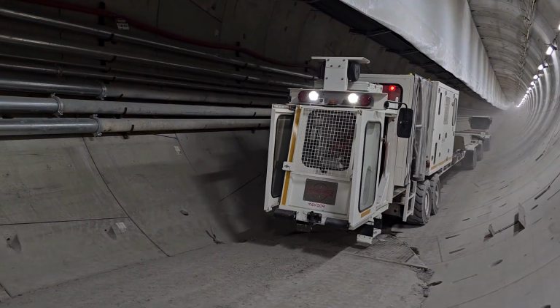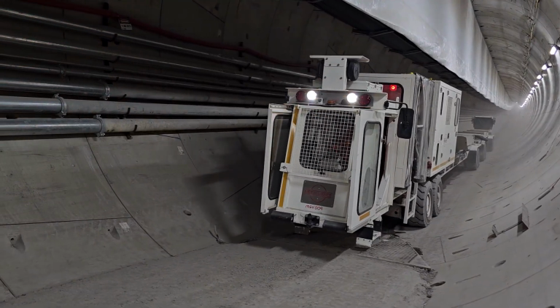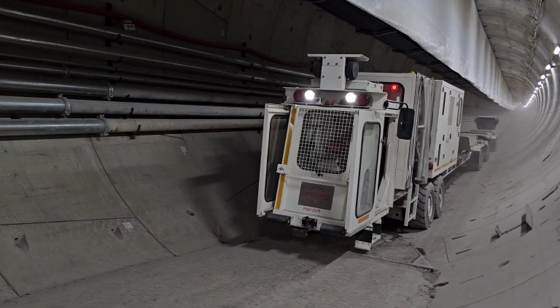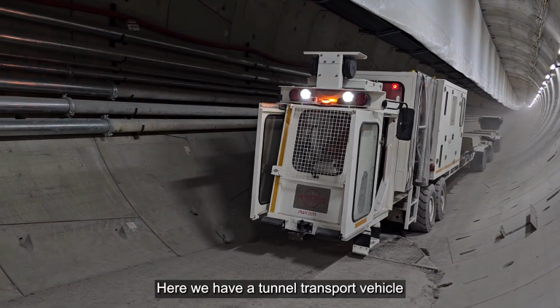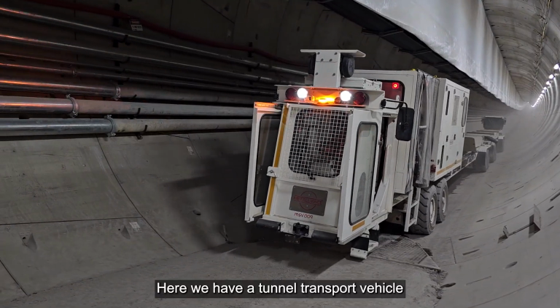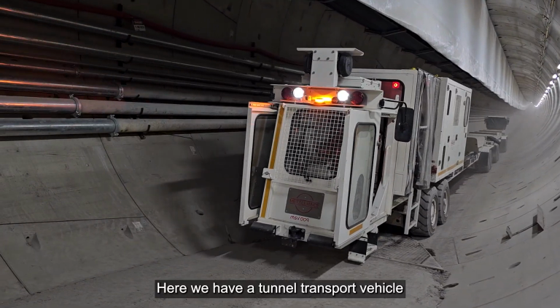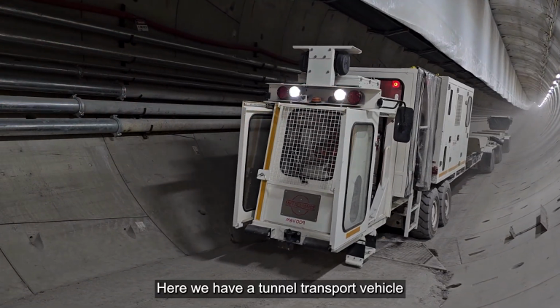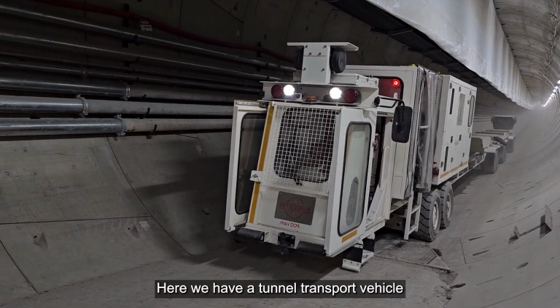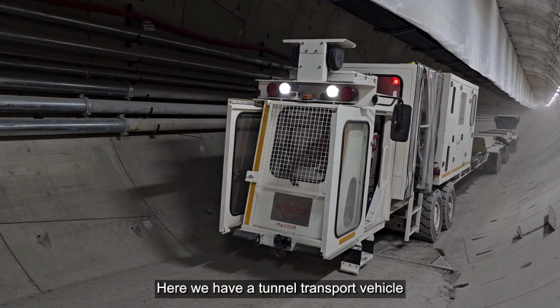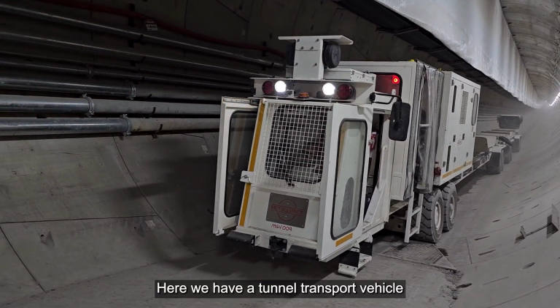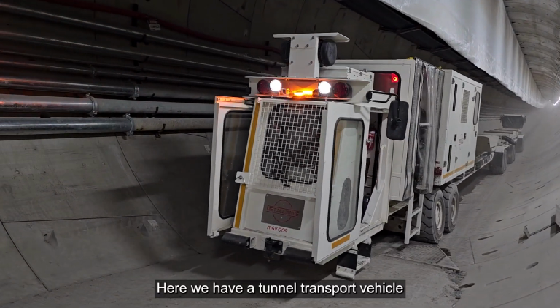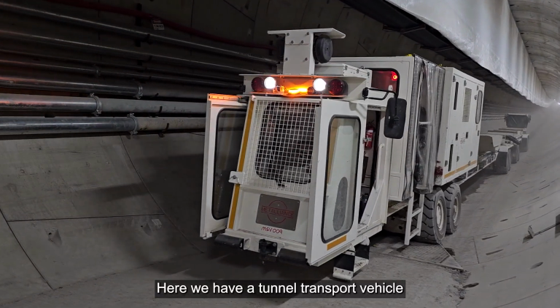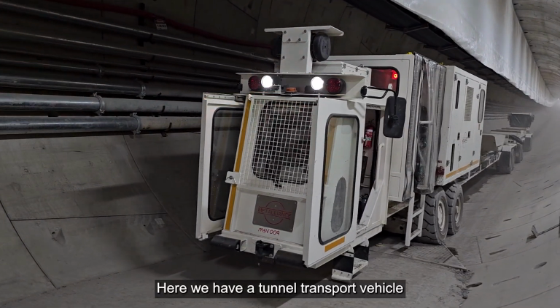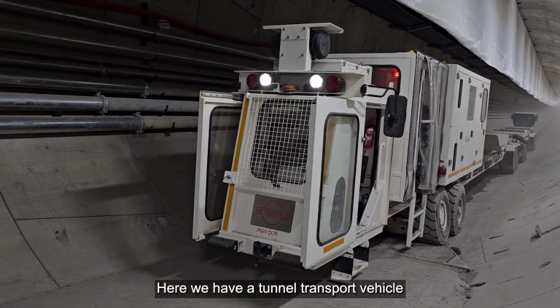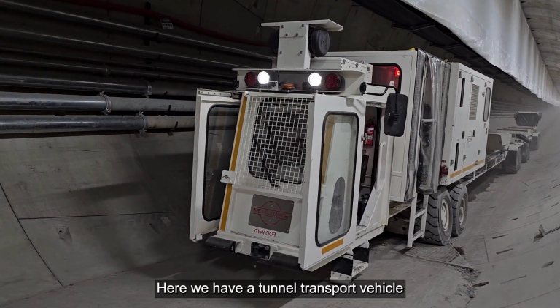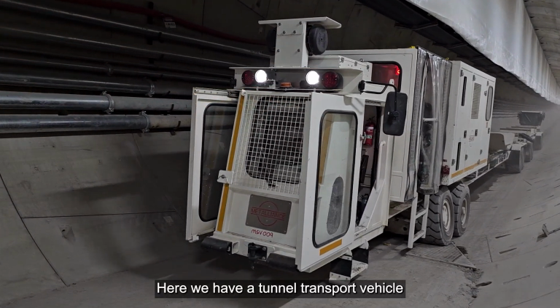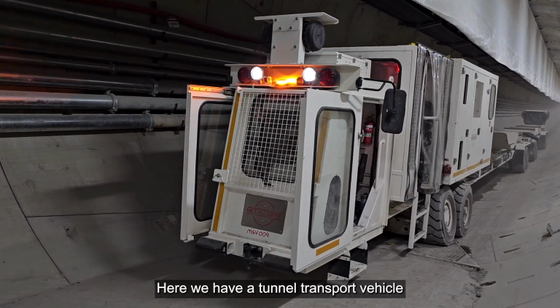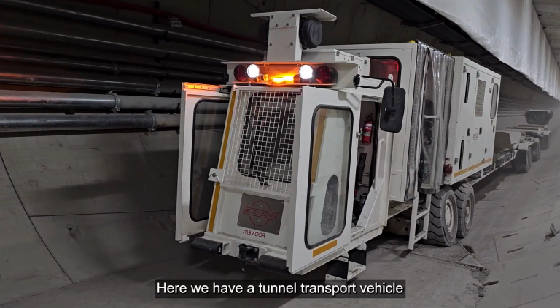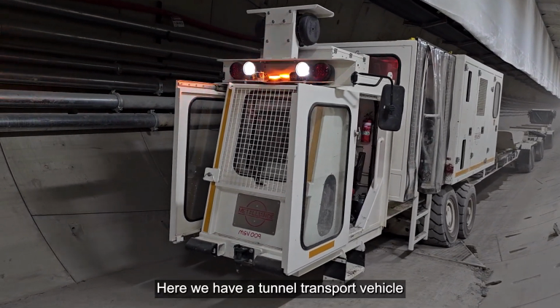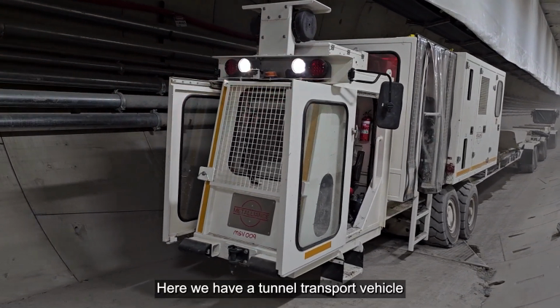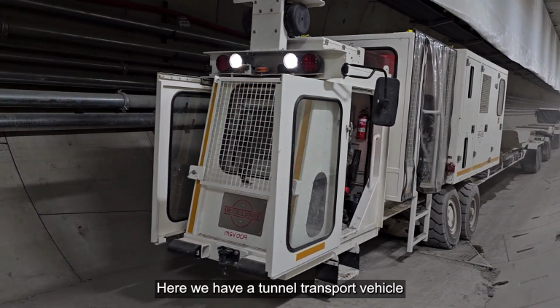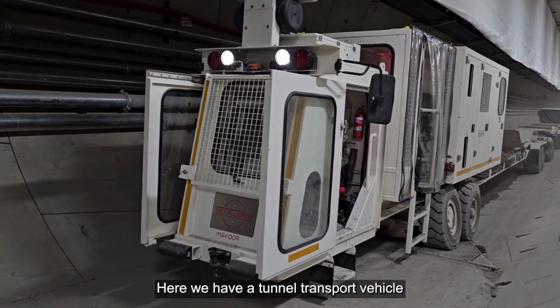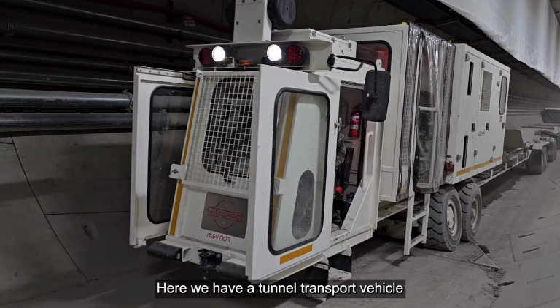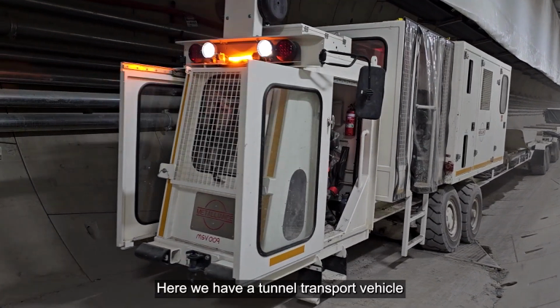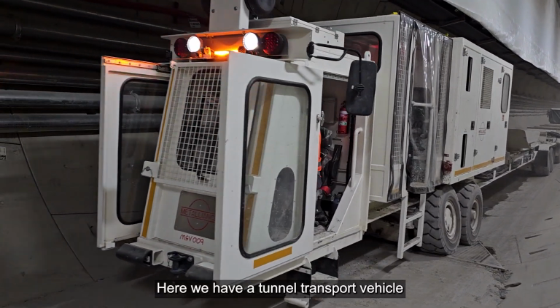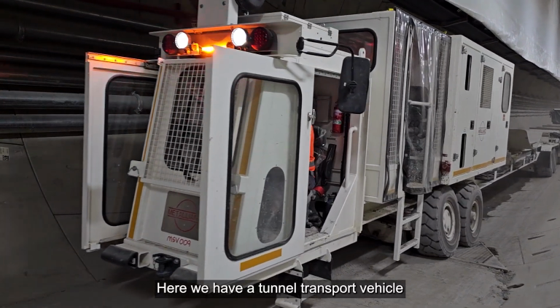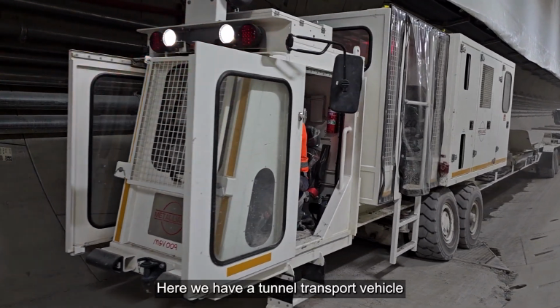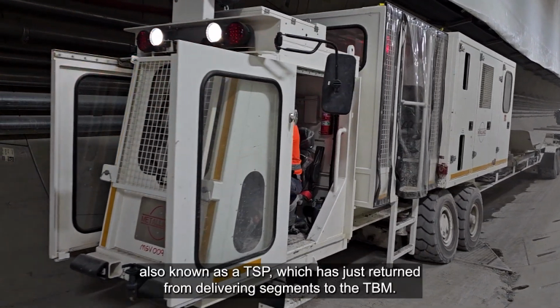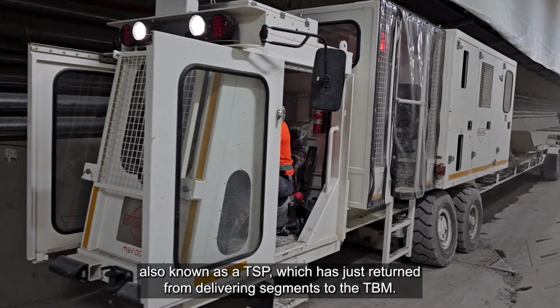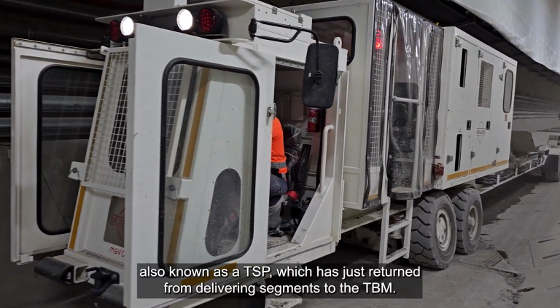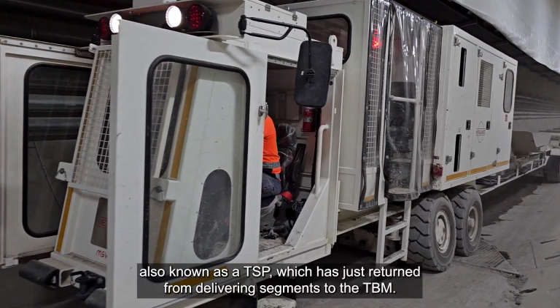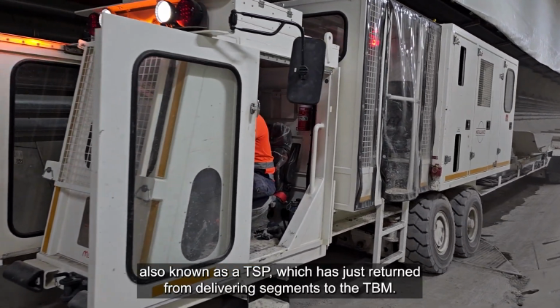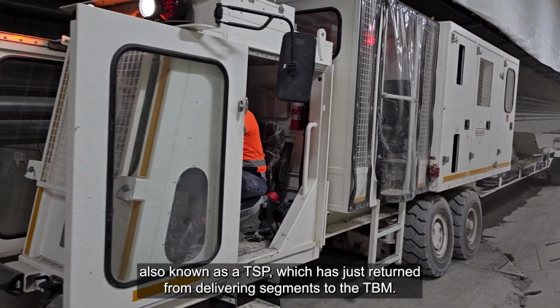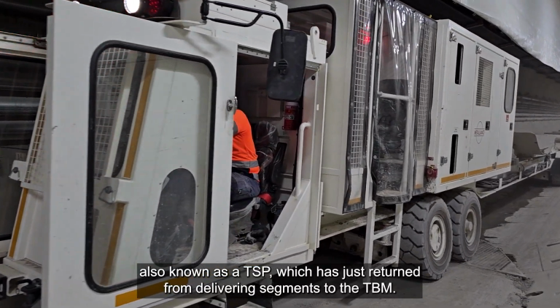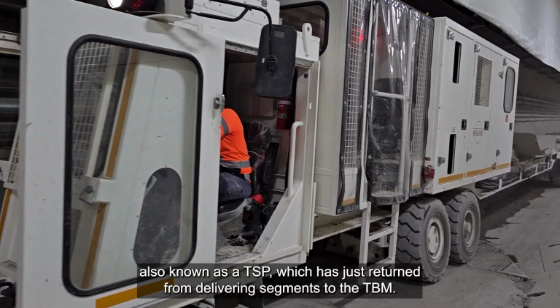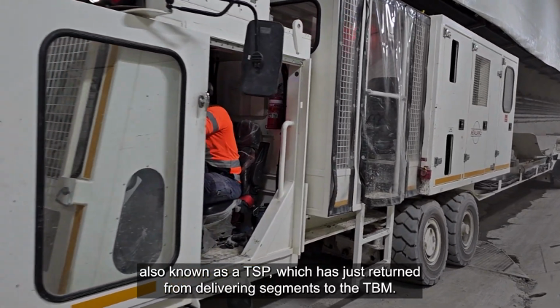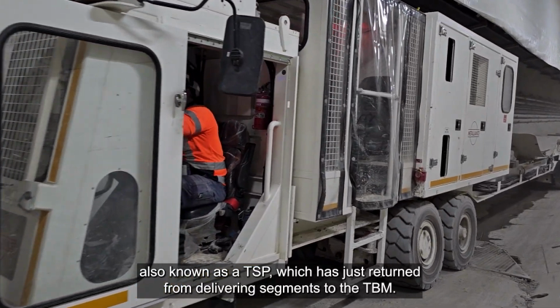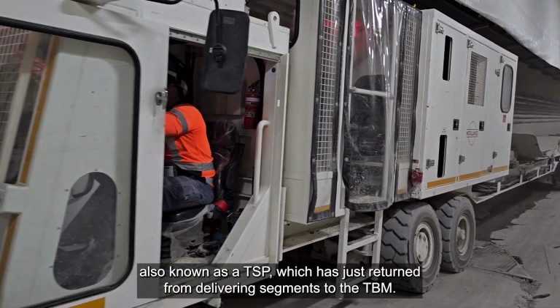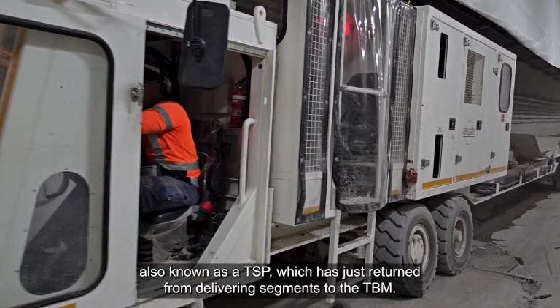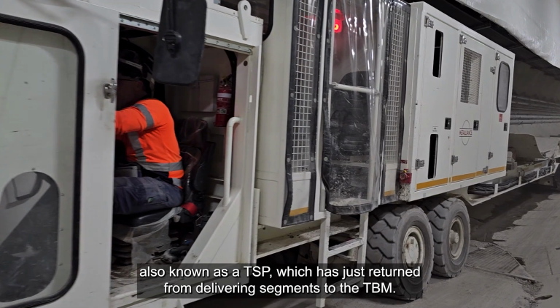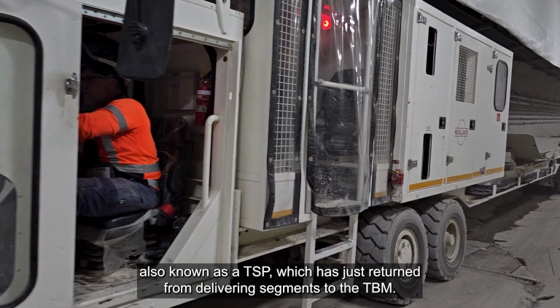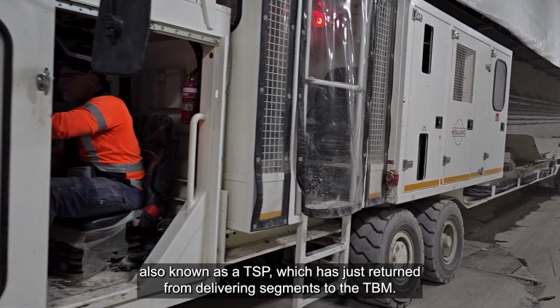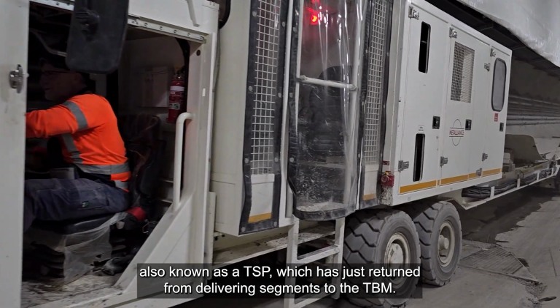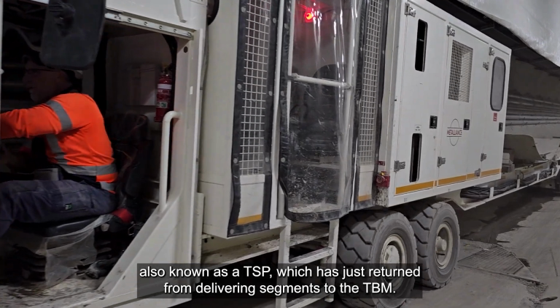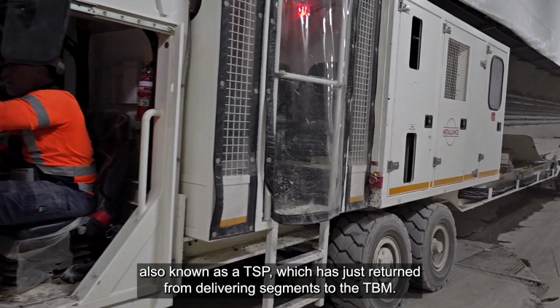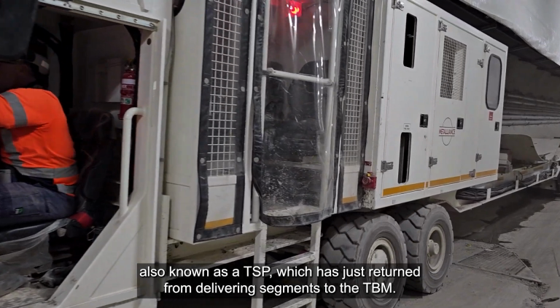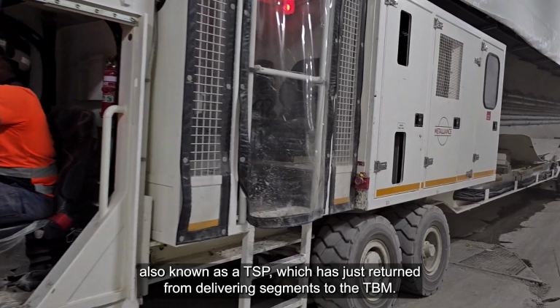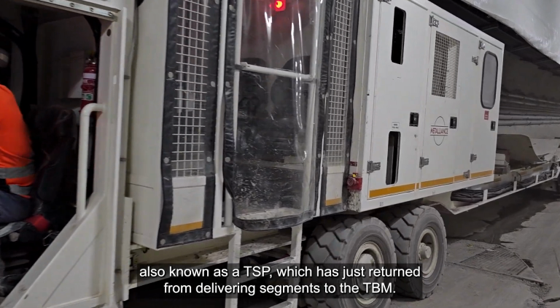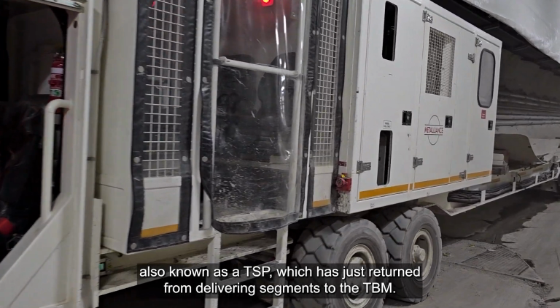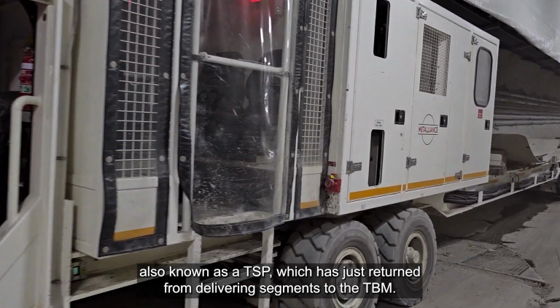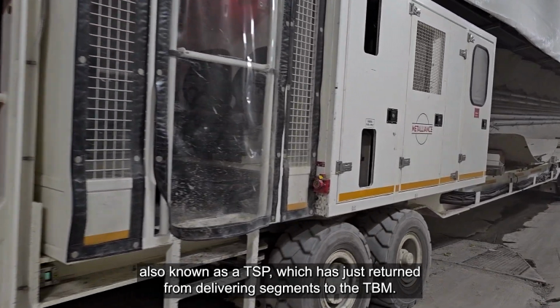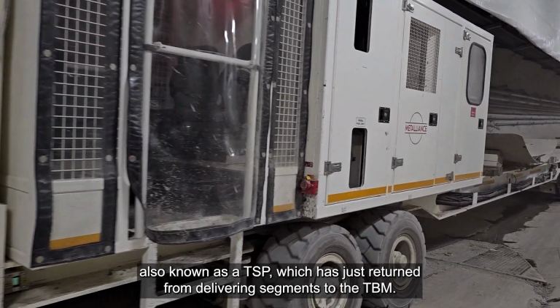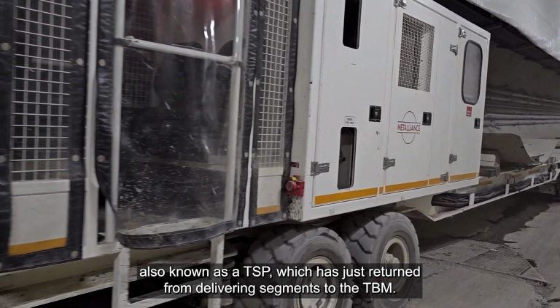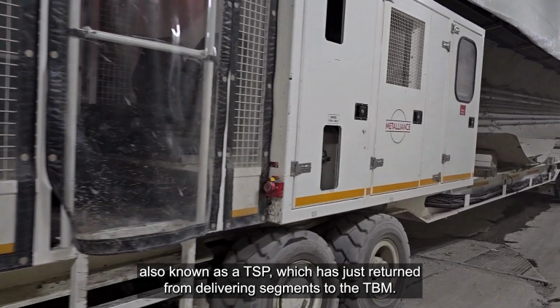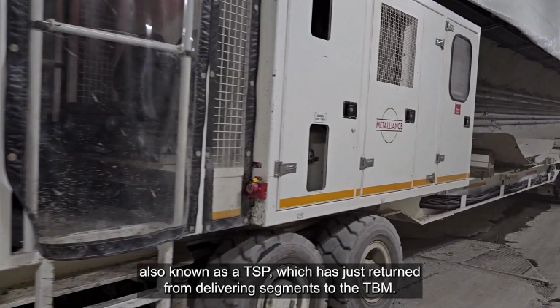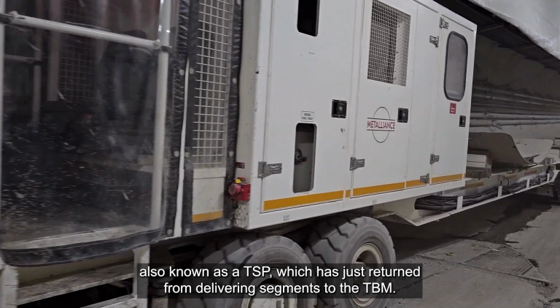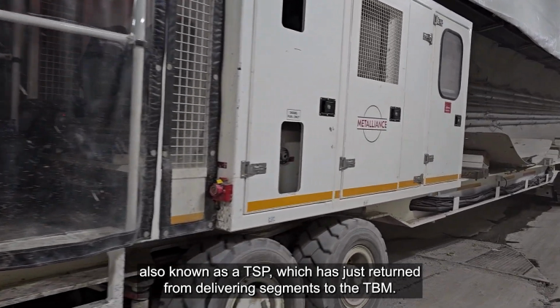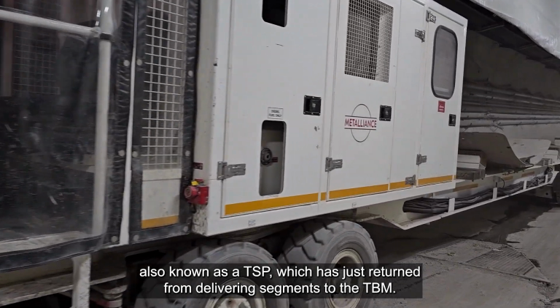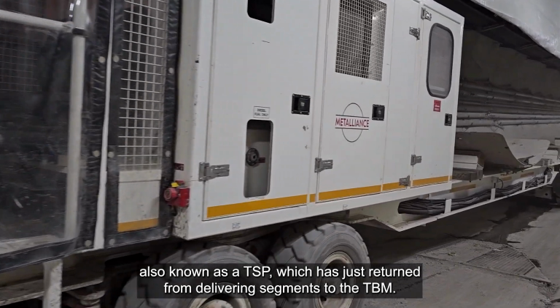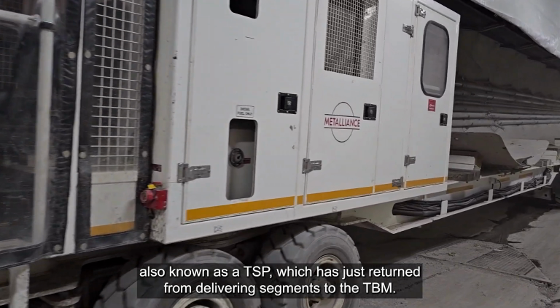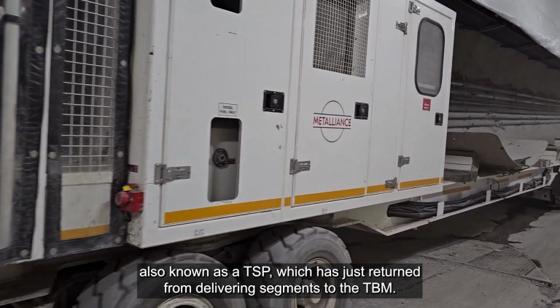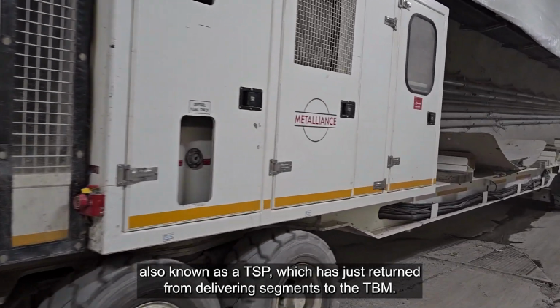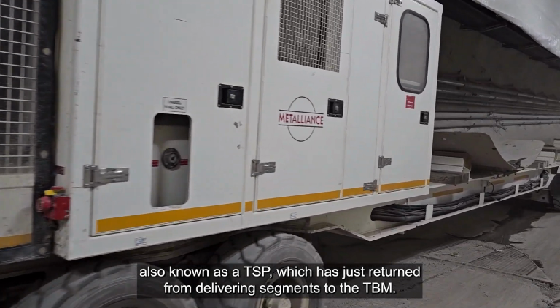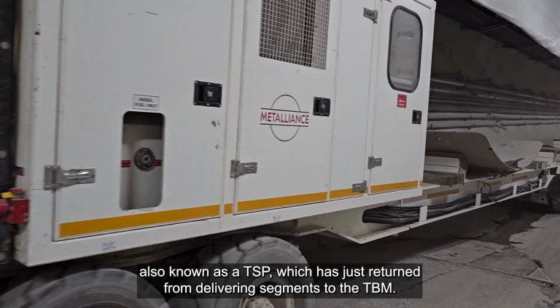Here we have a tunnel transport vehicle, also known as a TSP, which has just returned from delivering segments to the TBM.